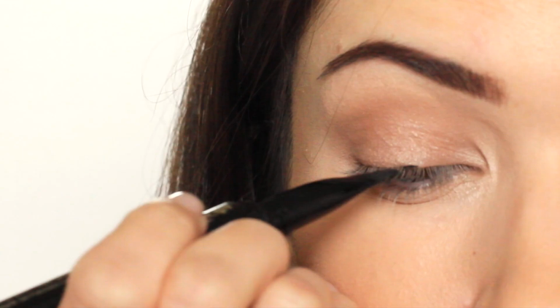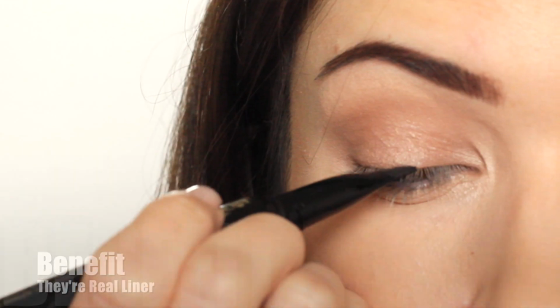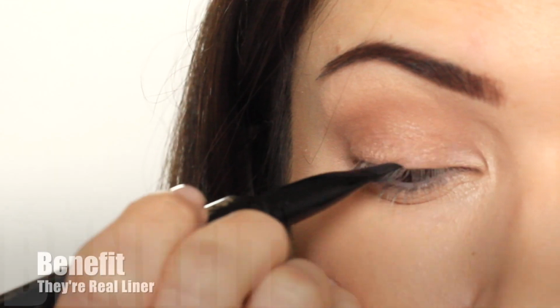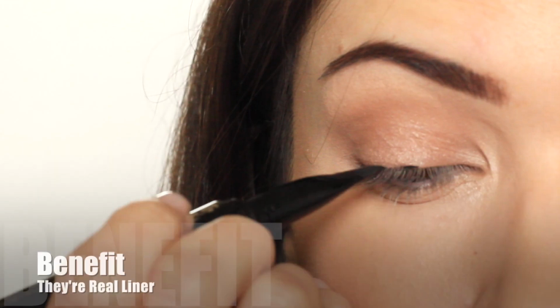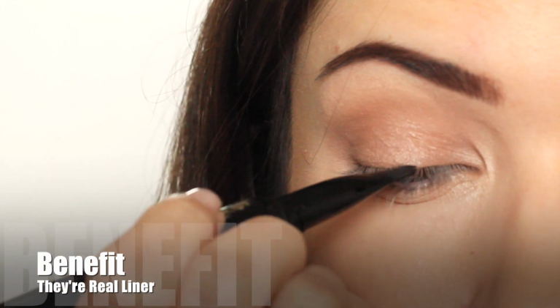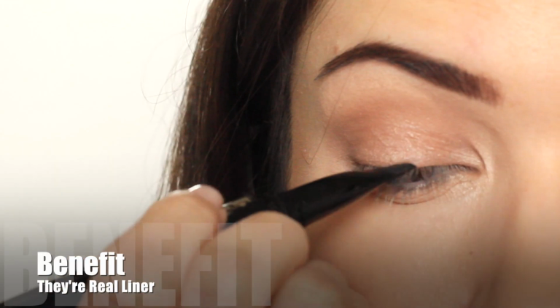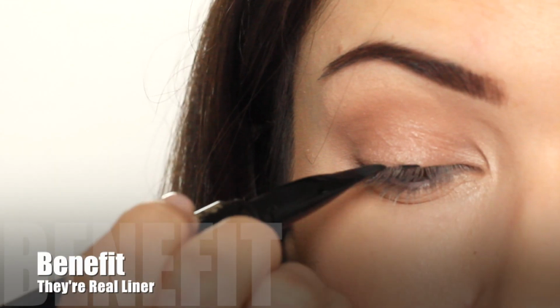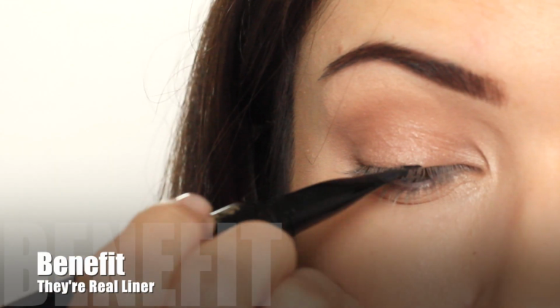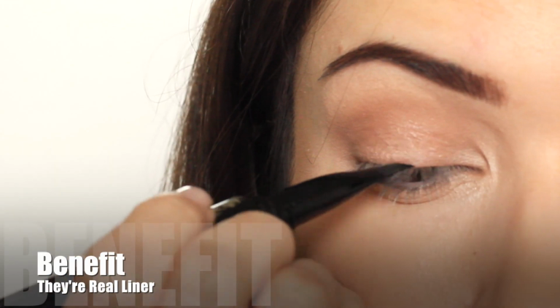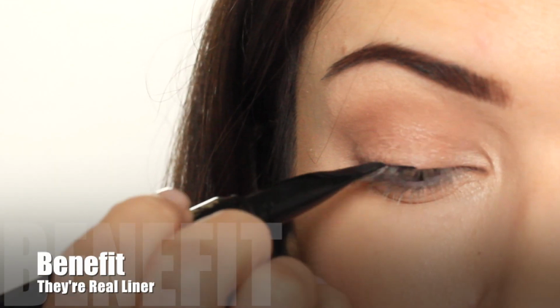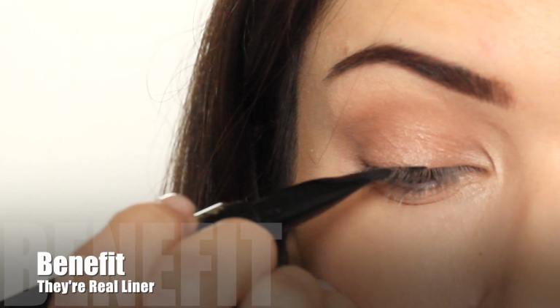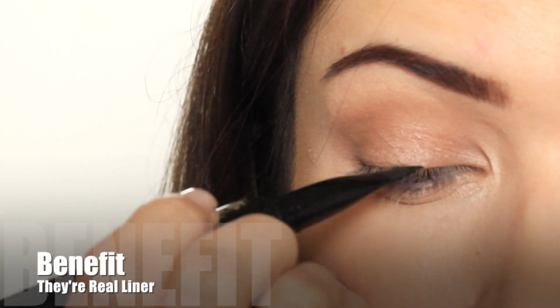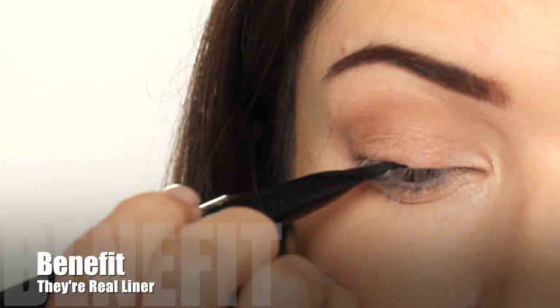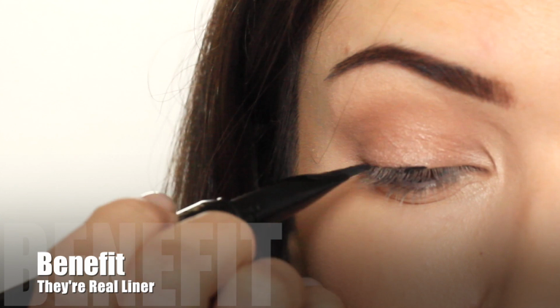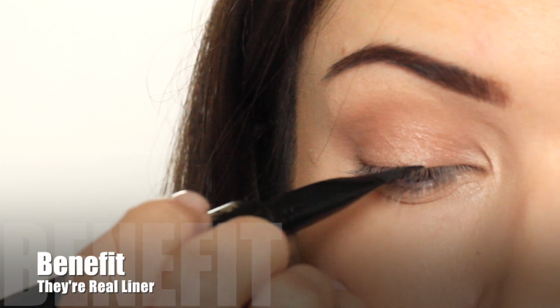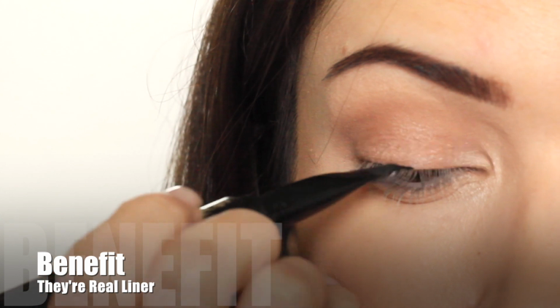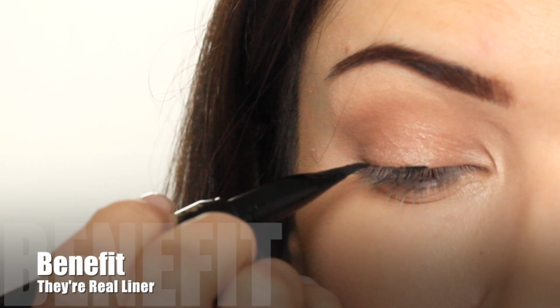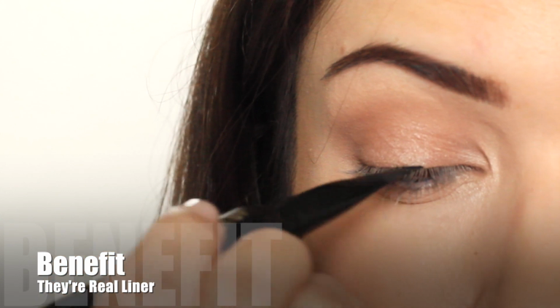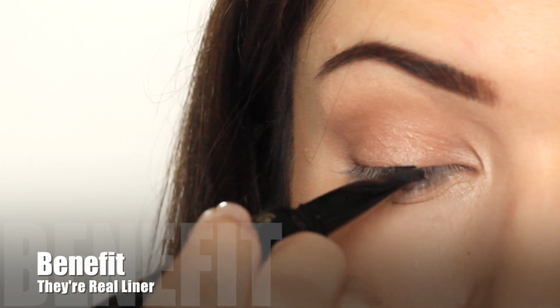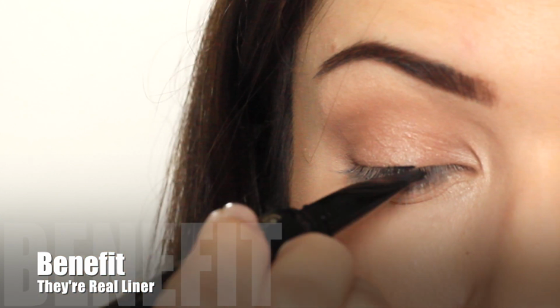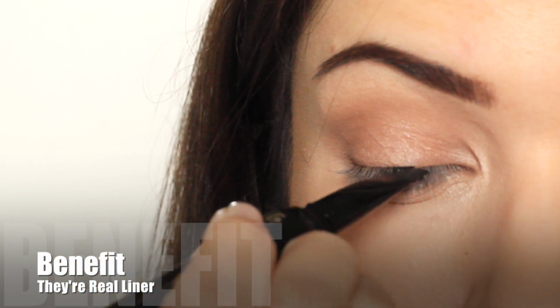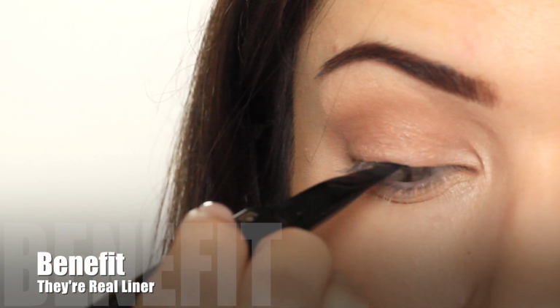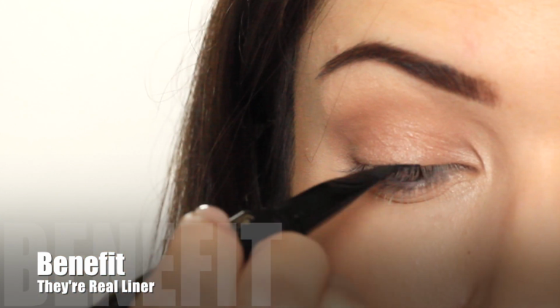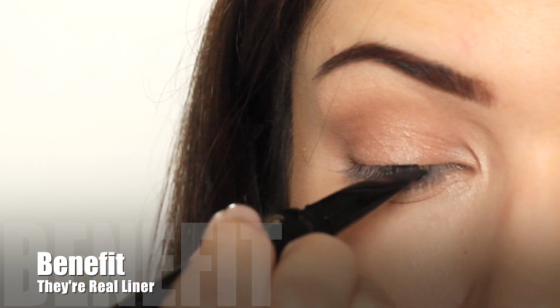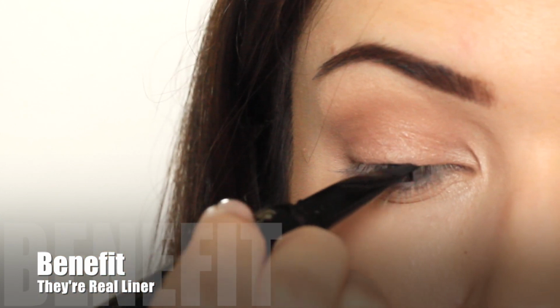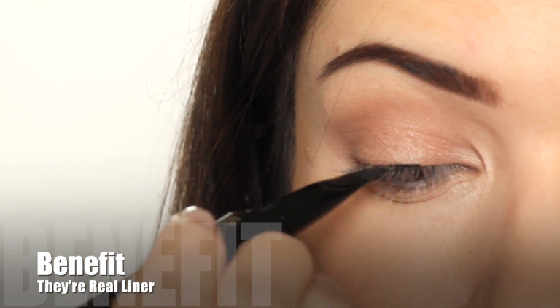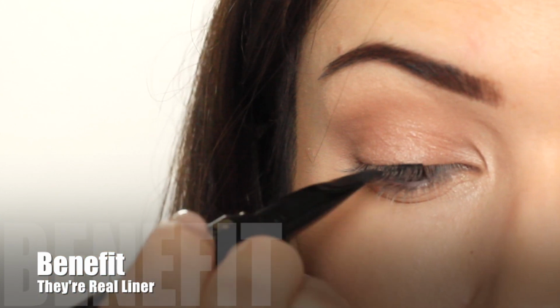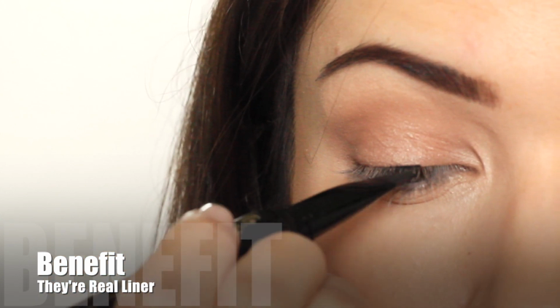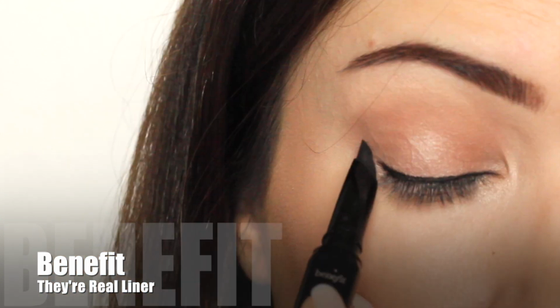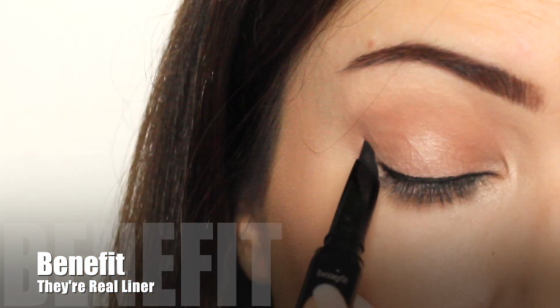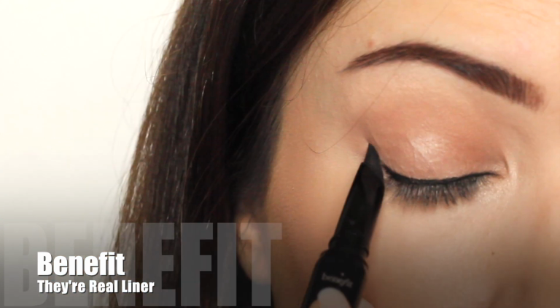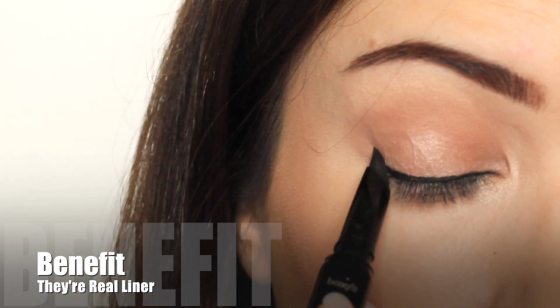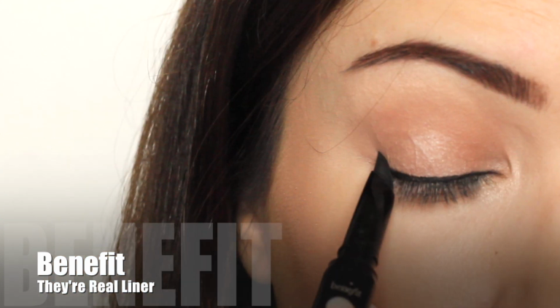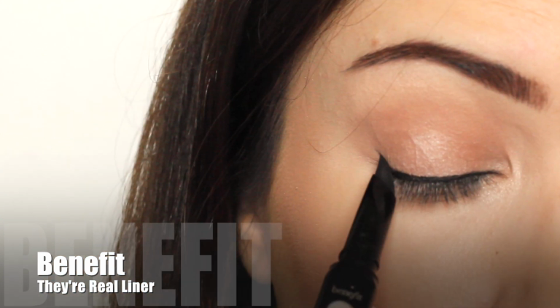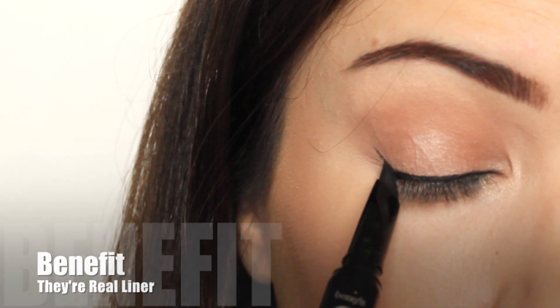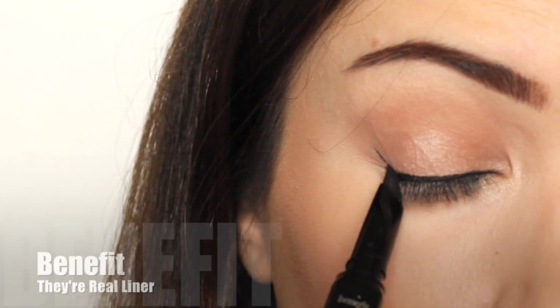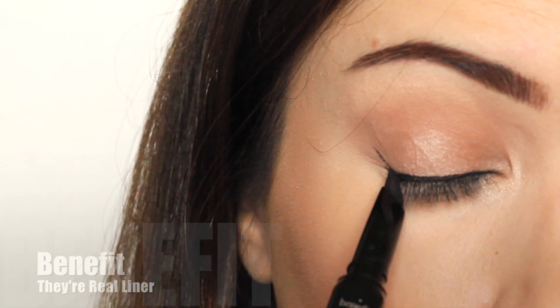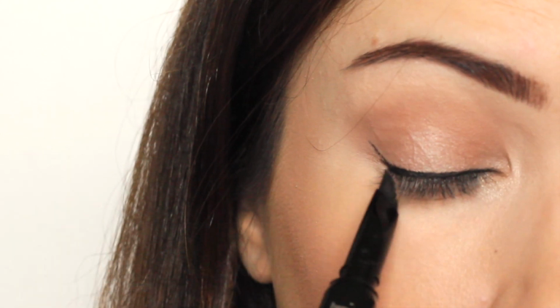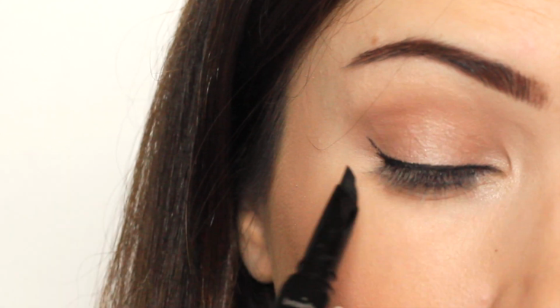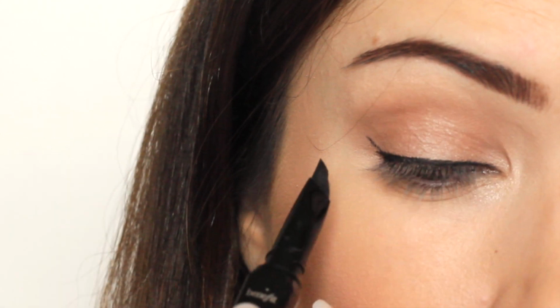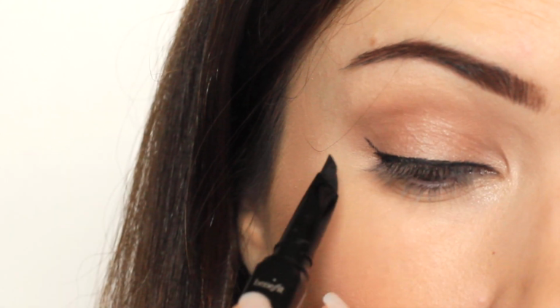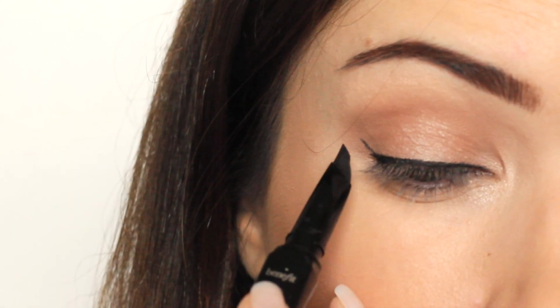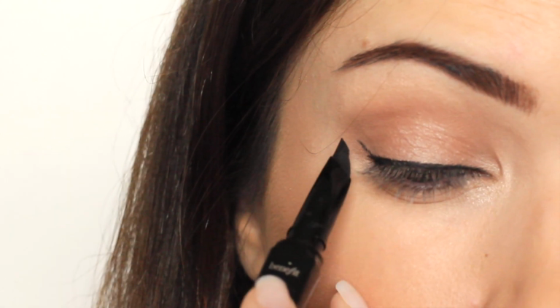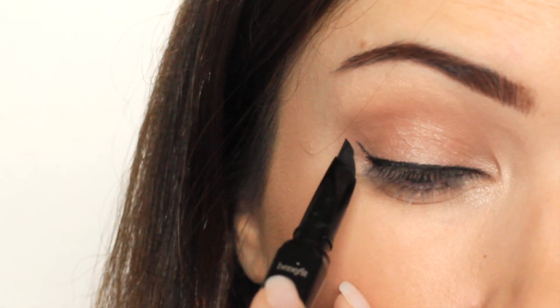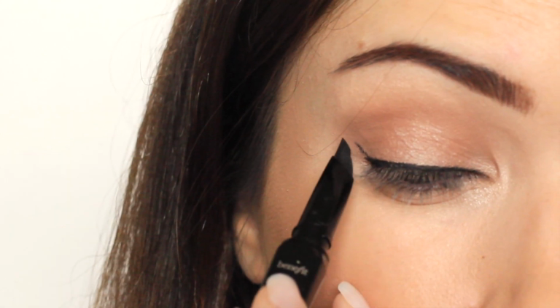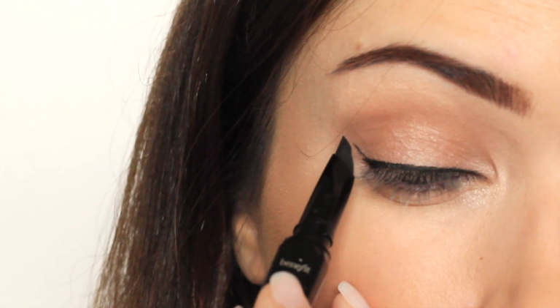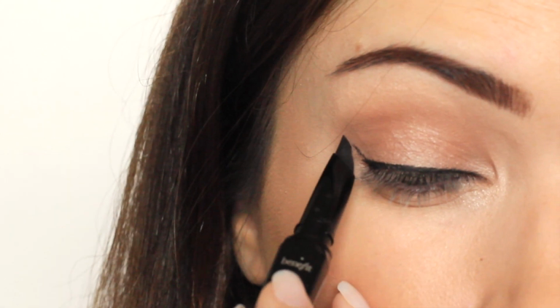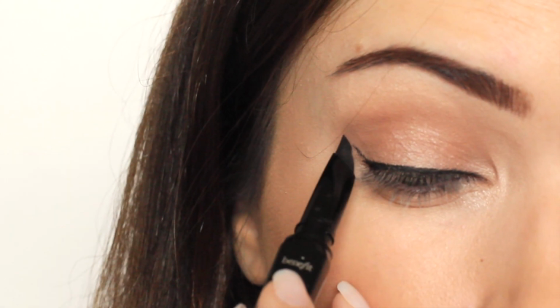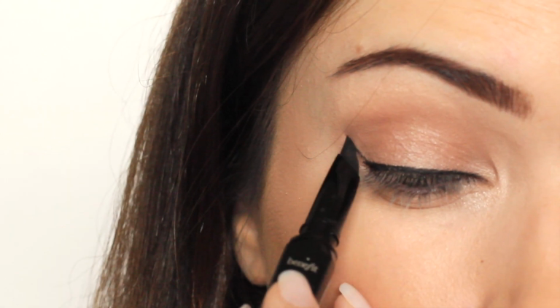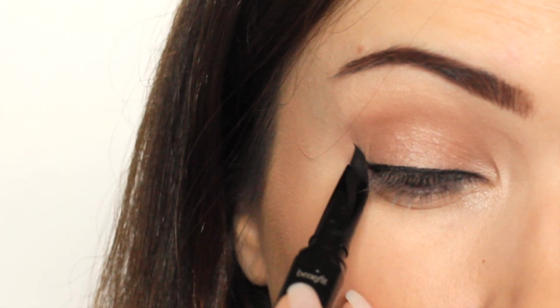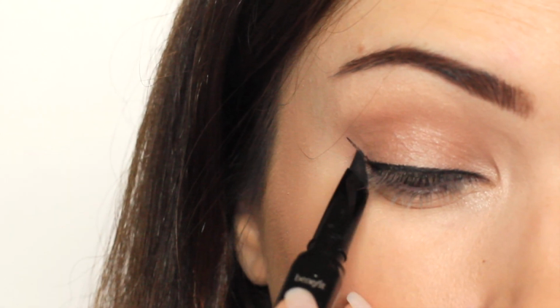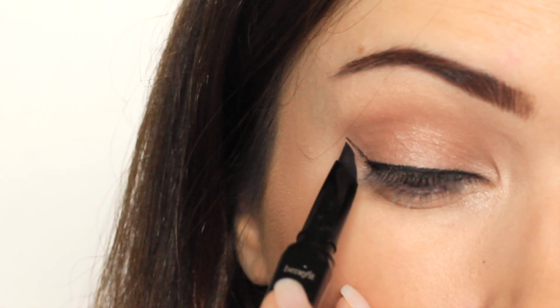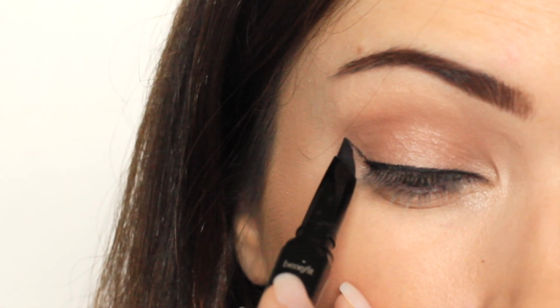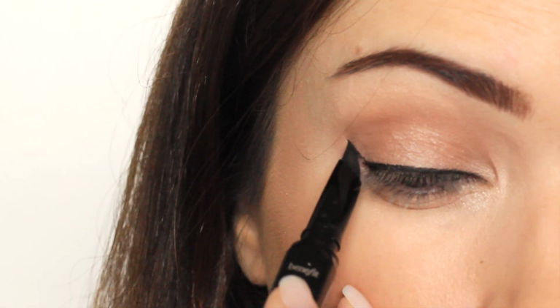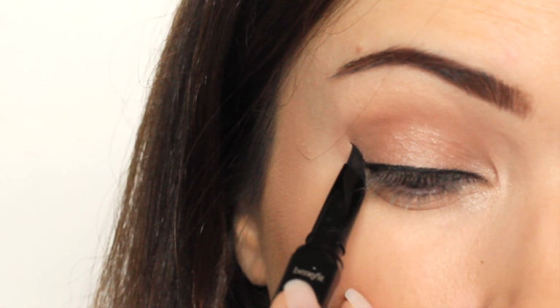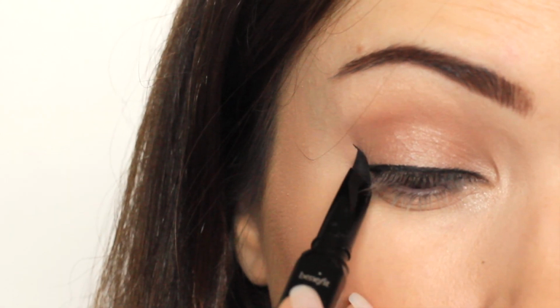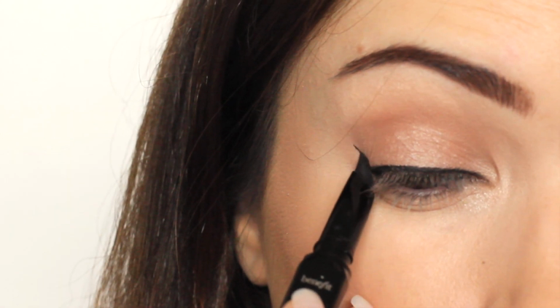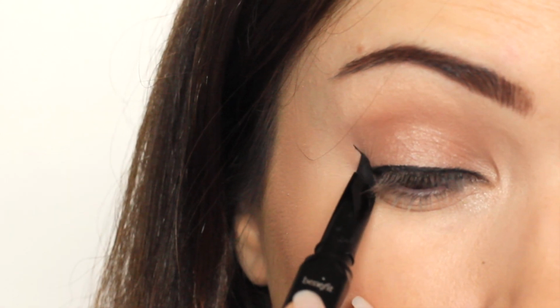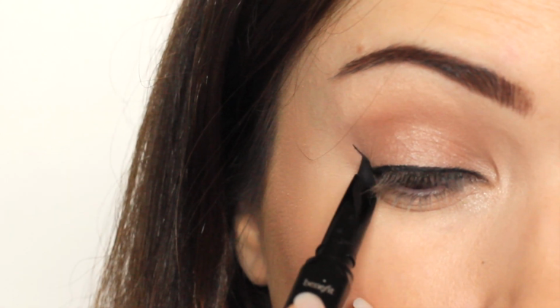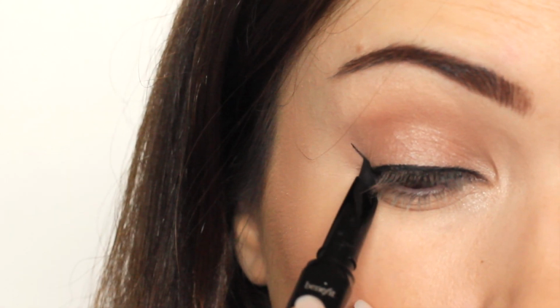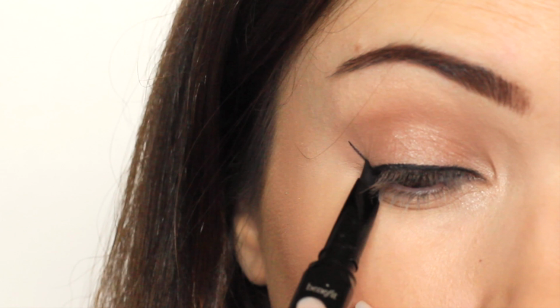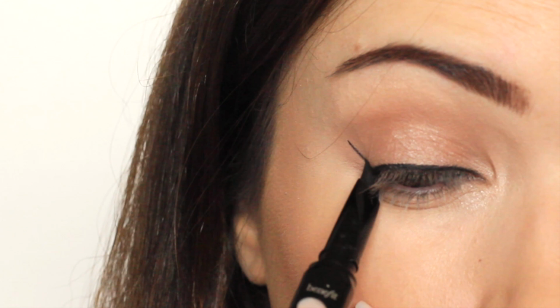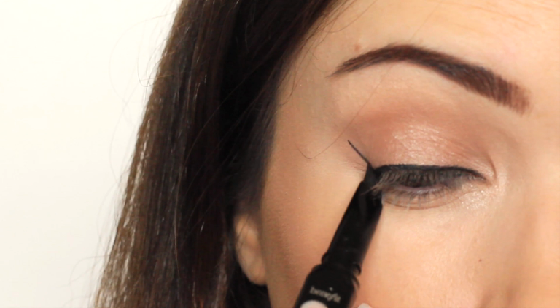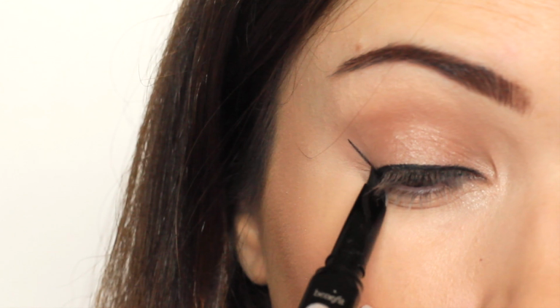For eyeliner I'm using Benefit's Real Liner. This seemed to be the most long-lasting and waterproof out of all the ones that I tested.